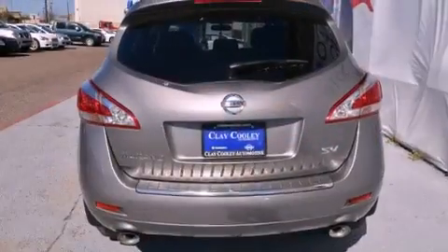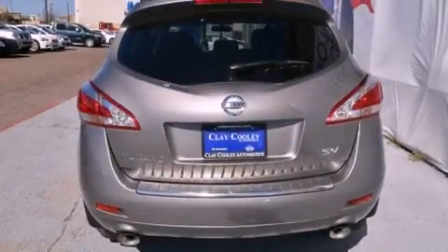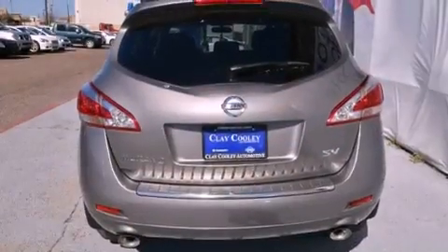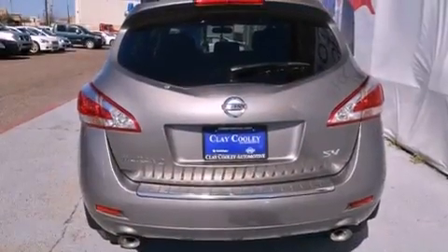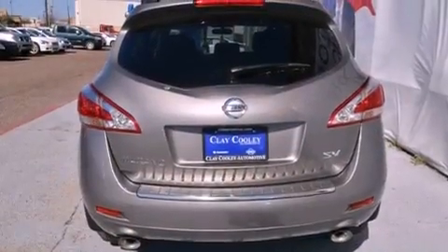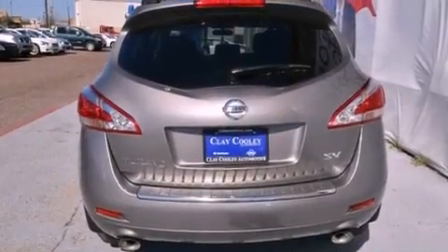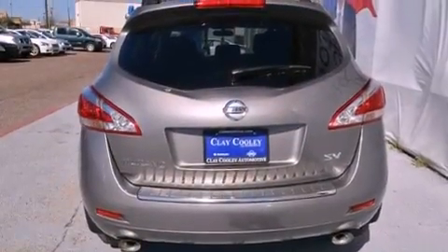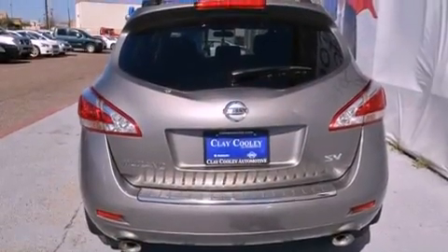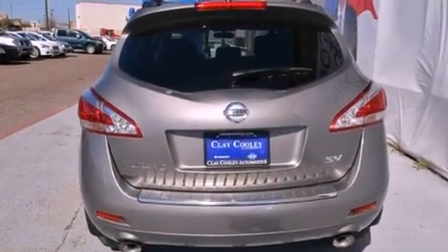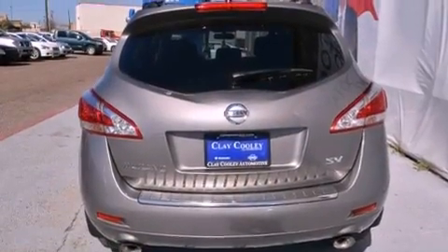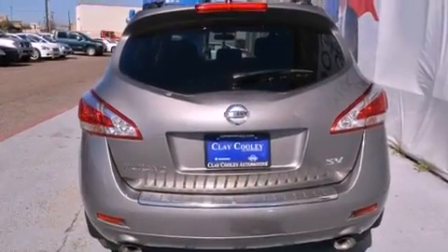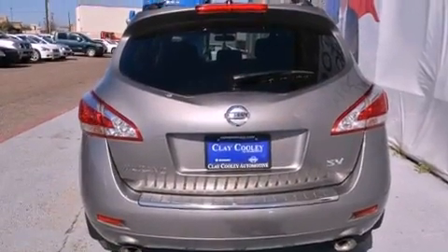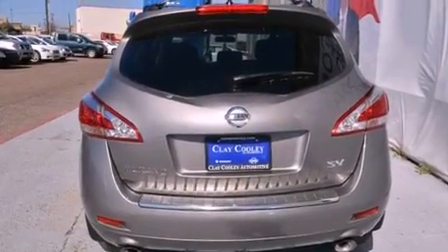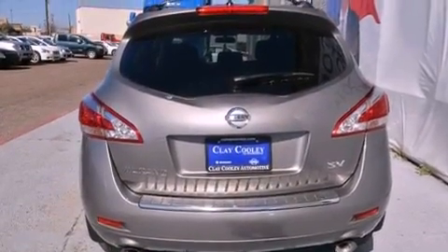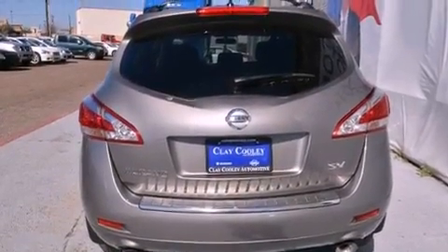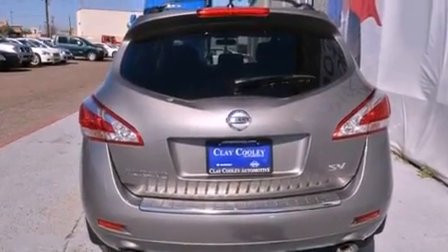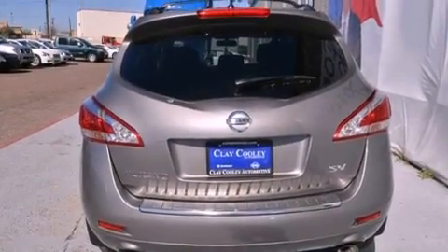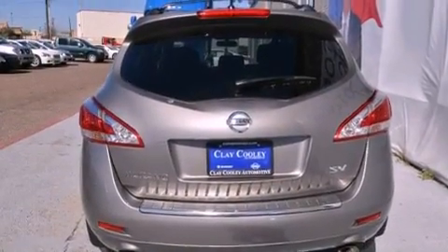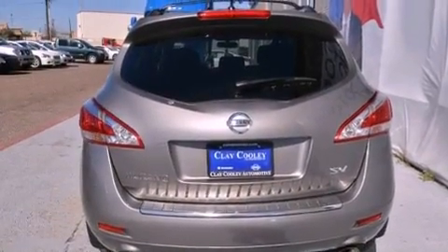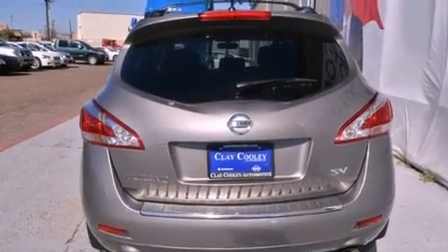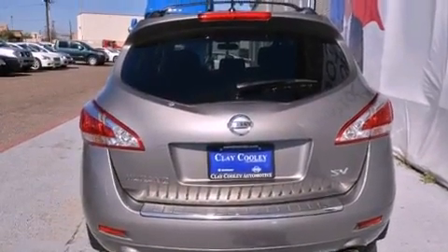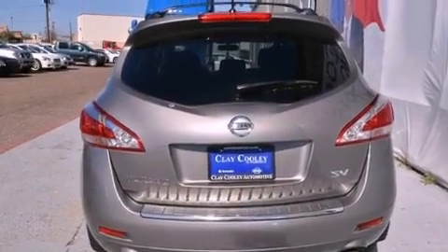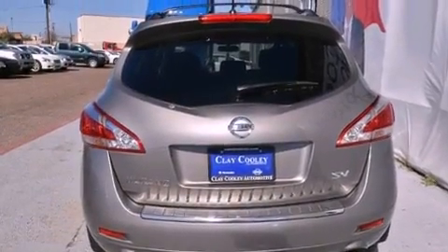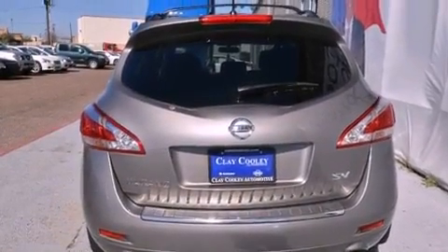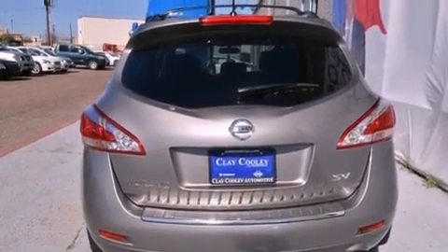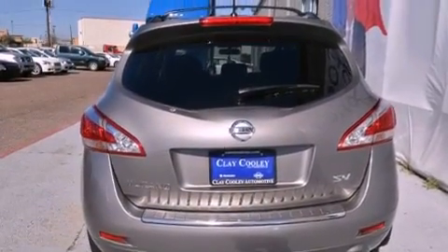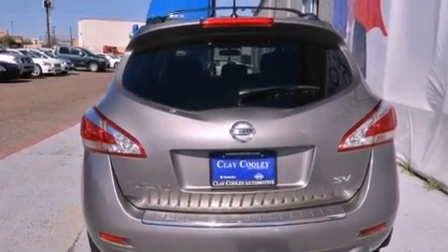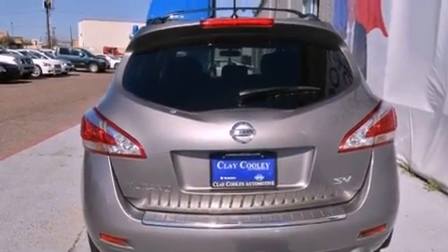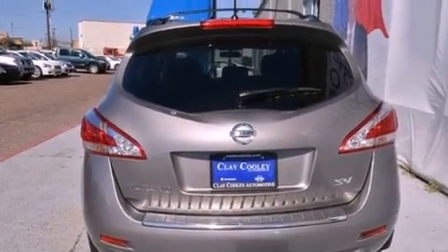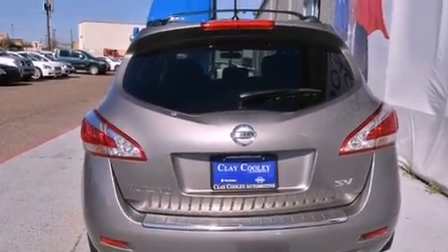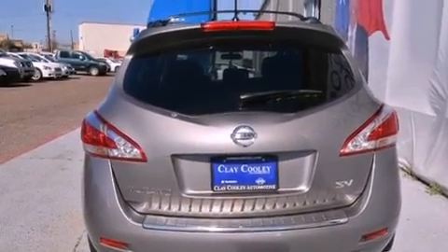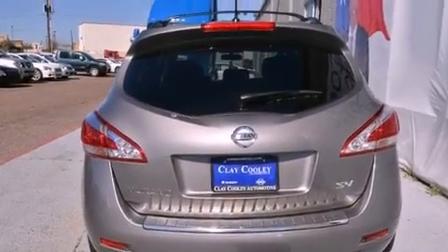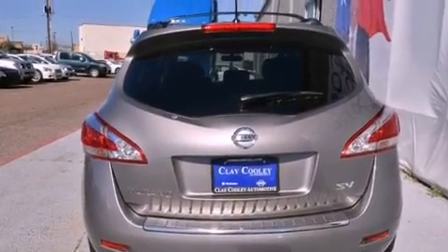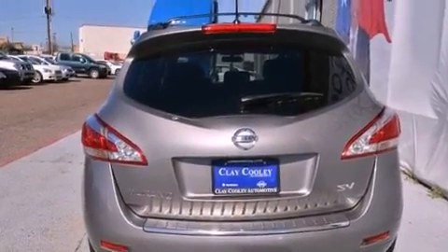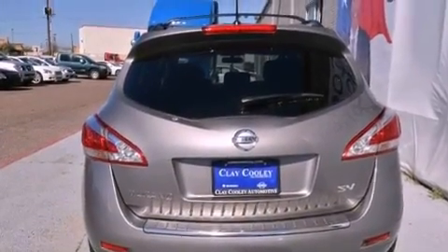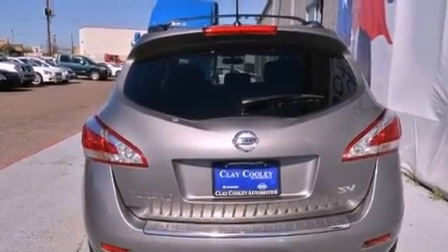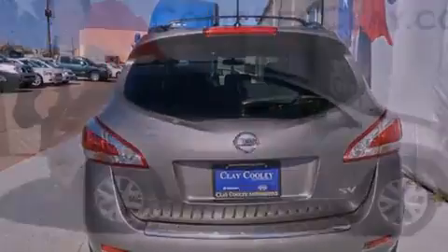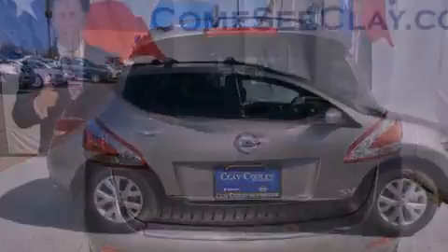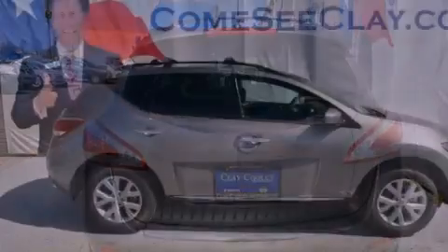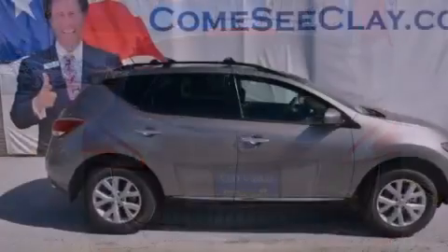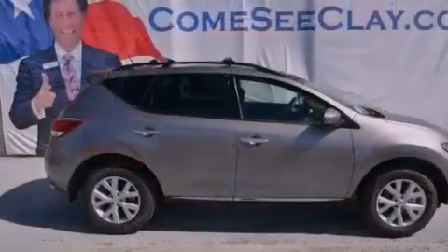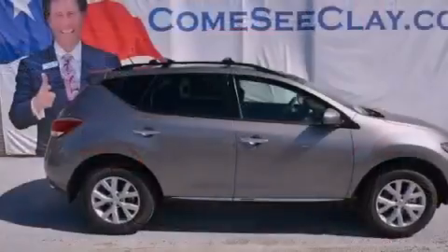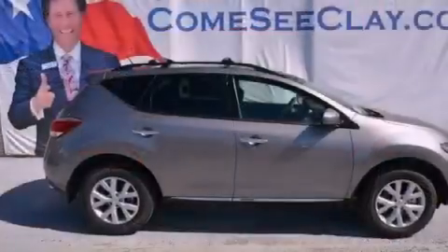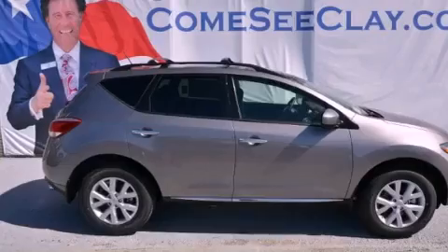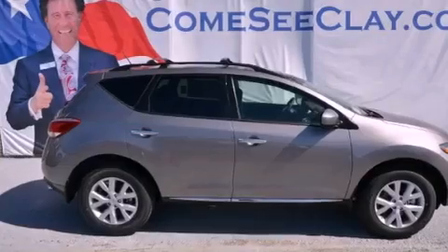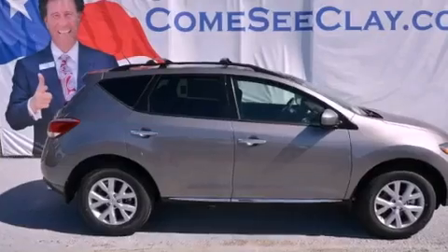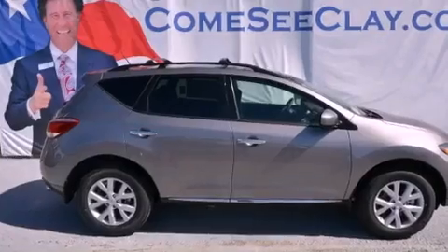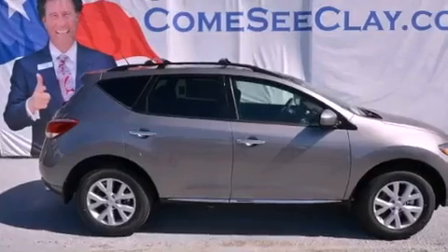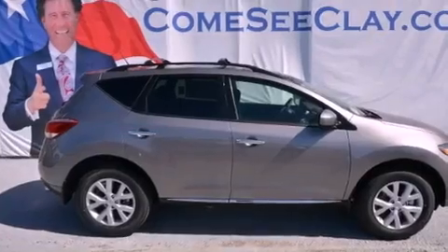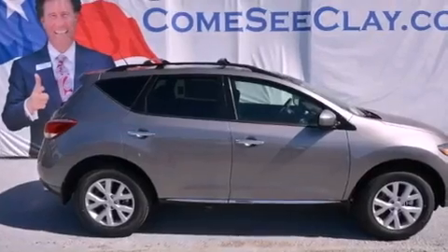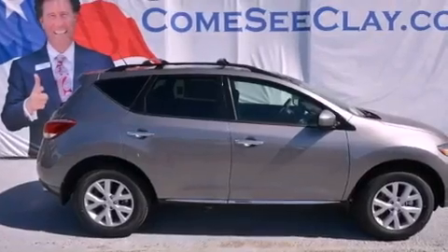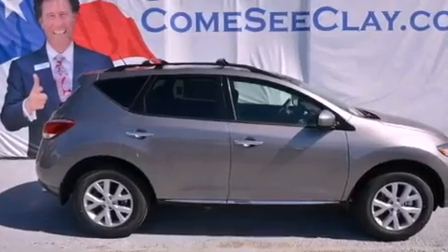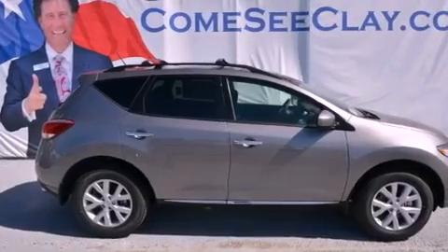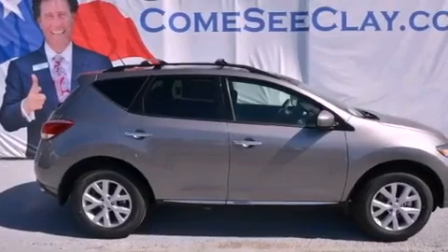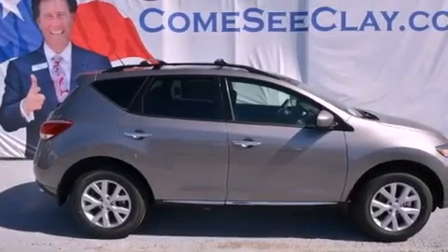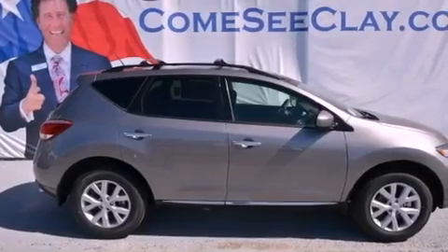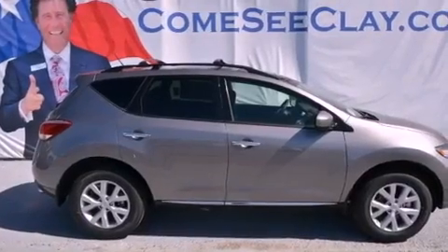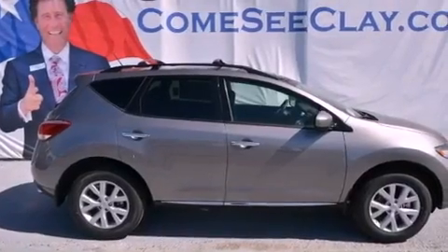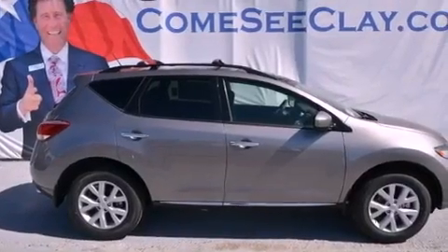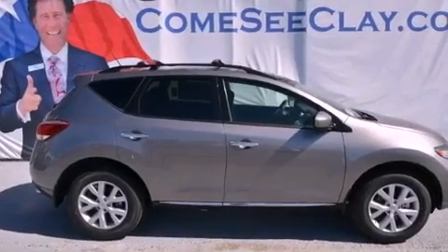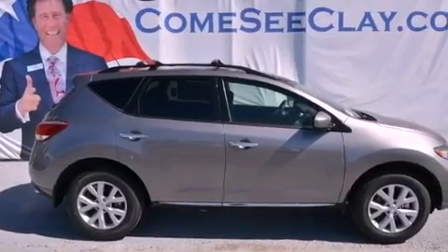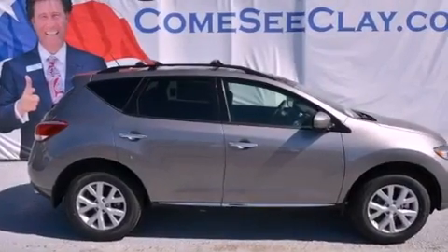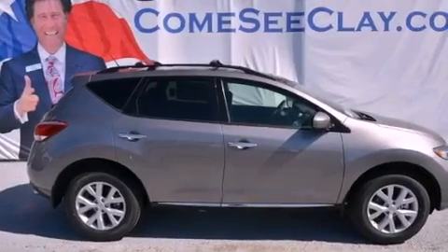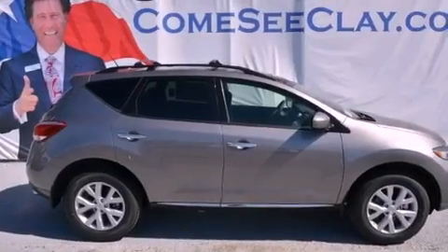12-volt power outlets, front and rear floor mats, rear impact crumple zones, air conditioning with automatic climate control, and aluminum wheels.